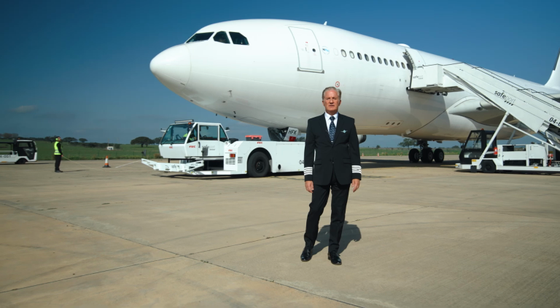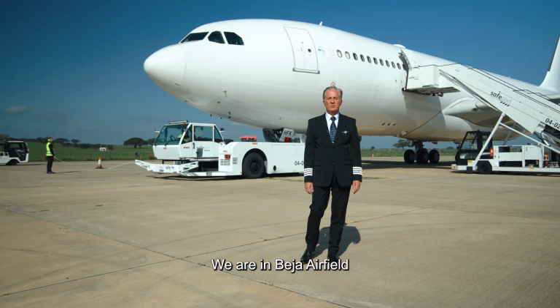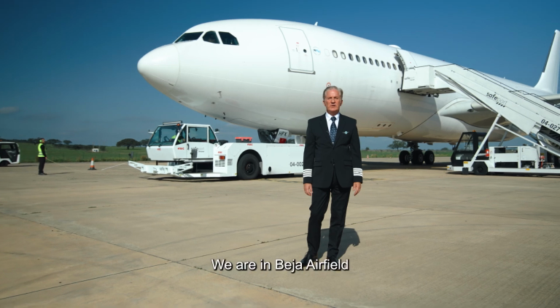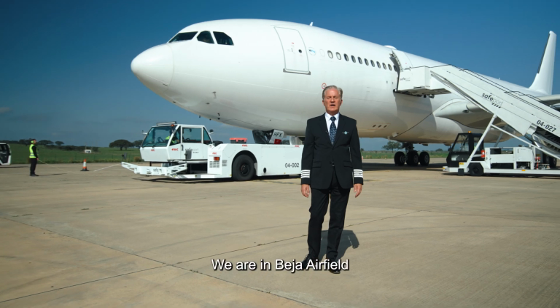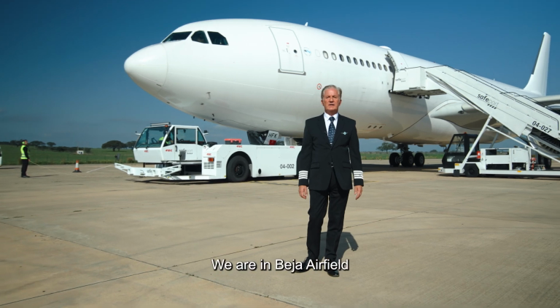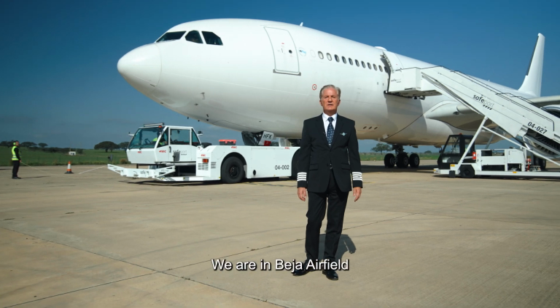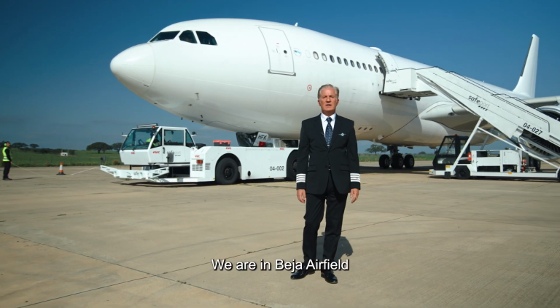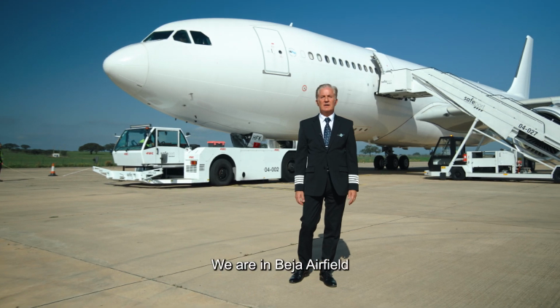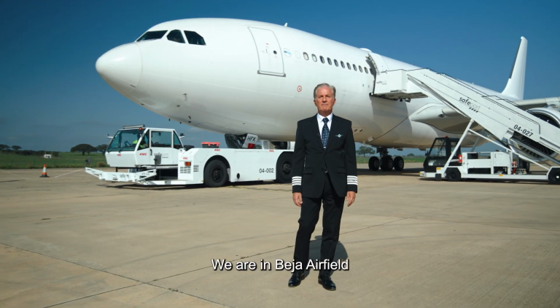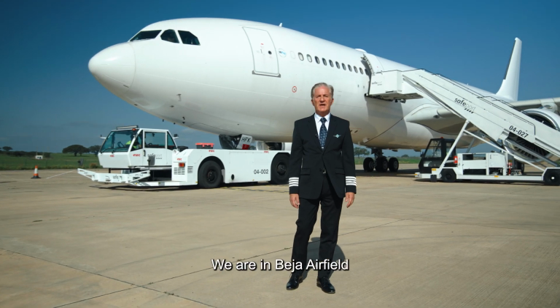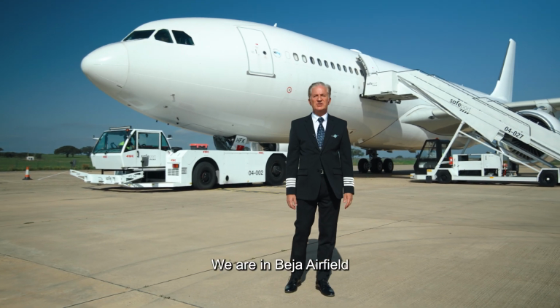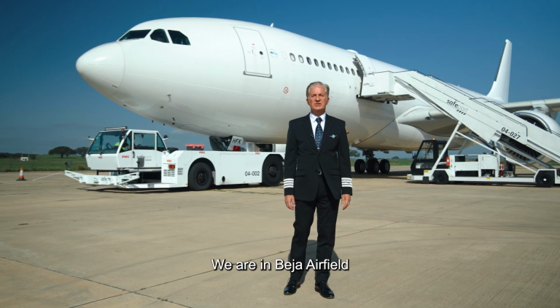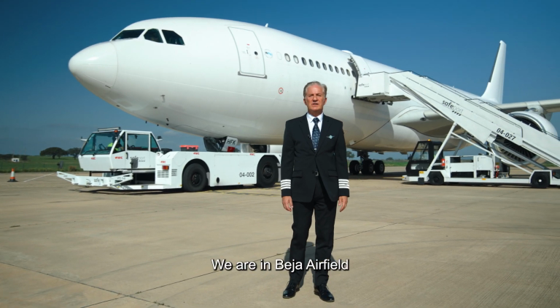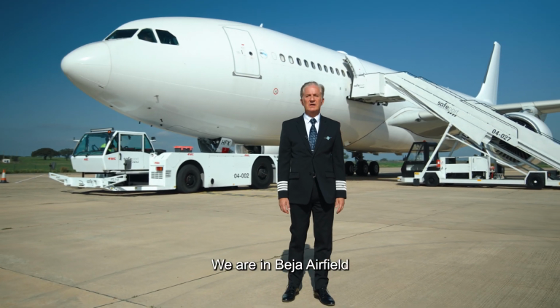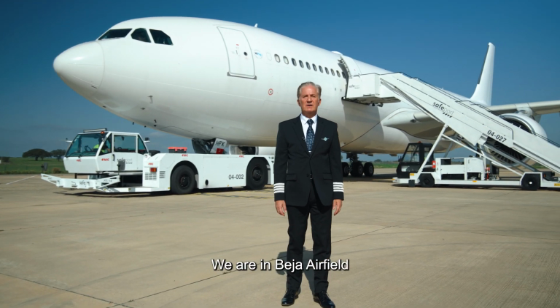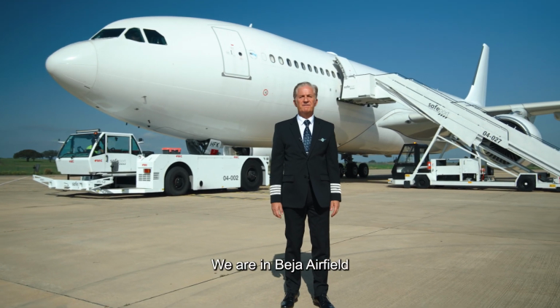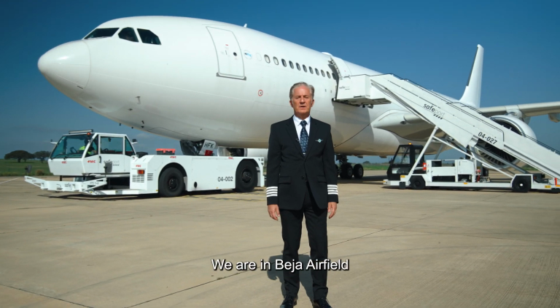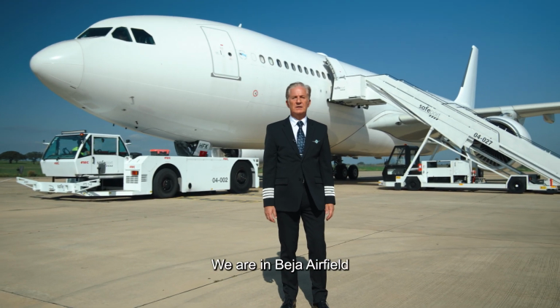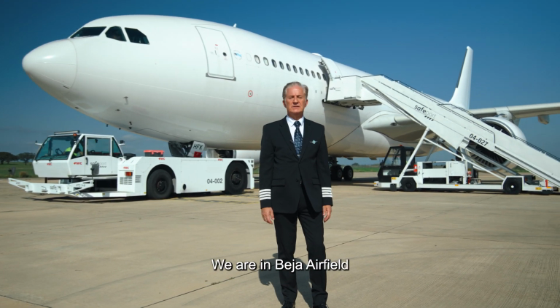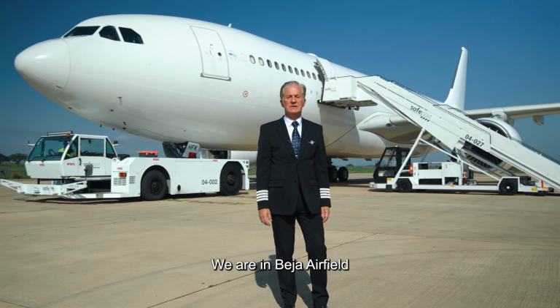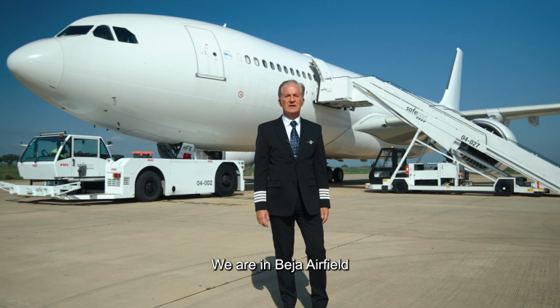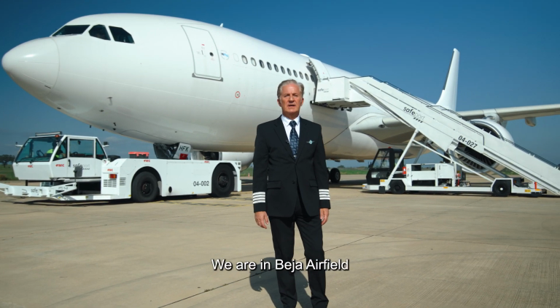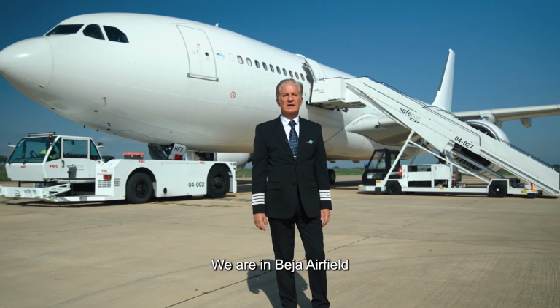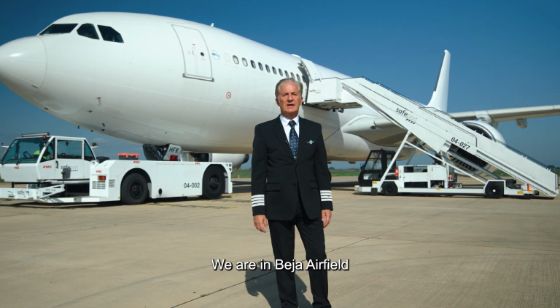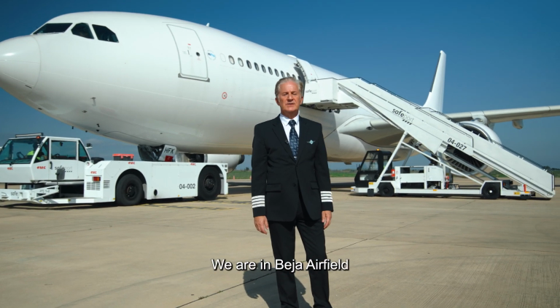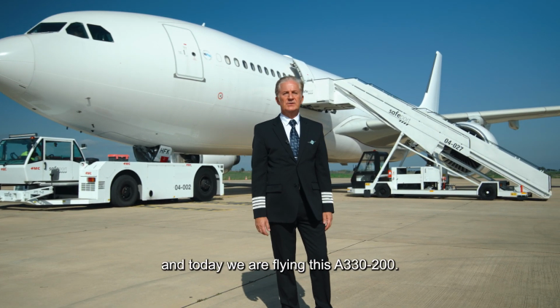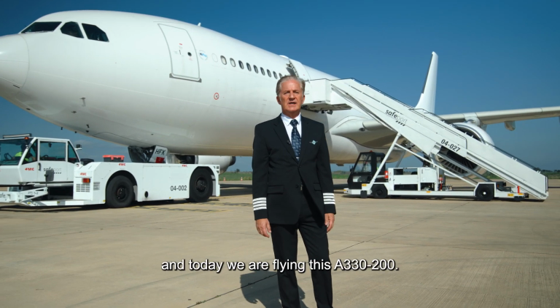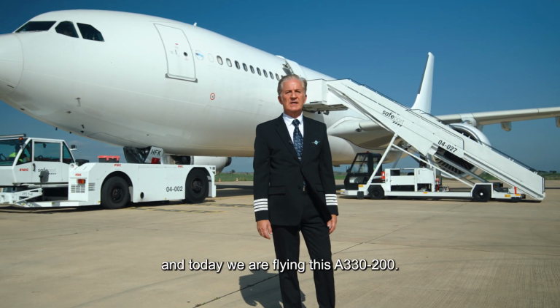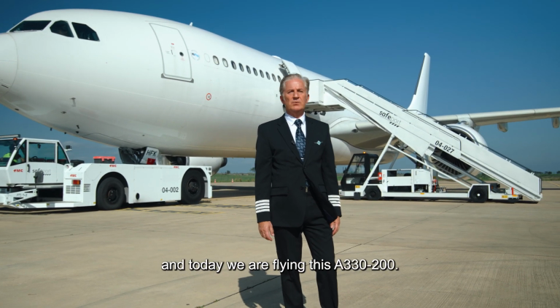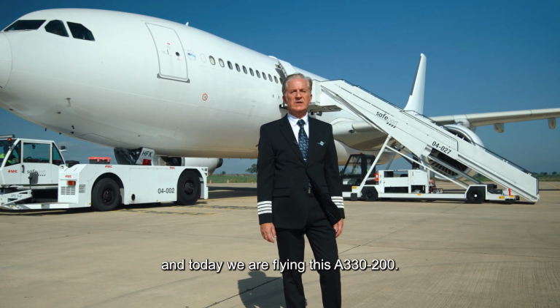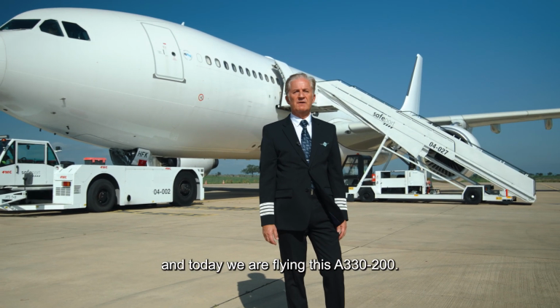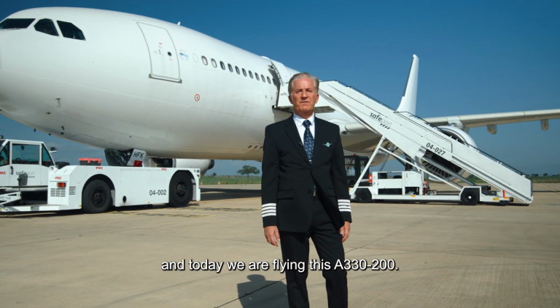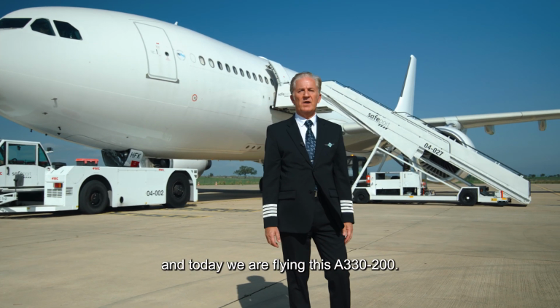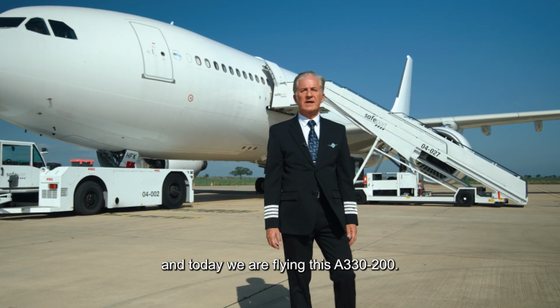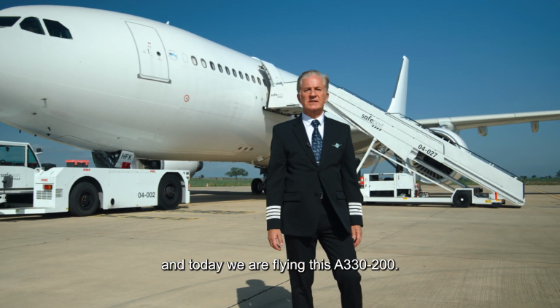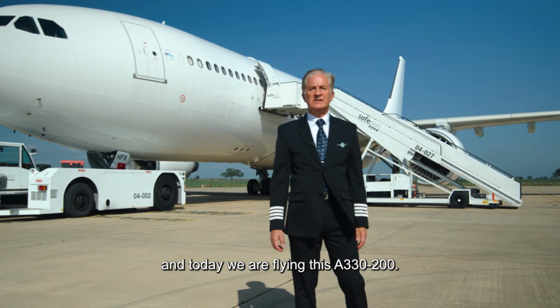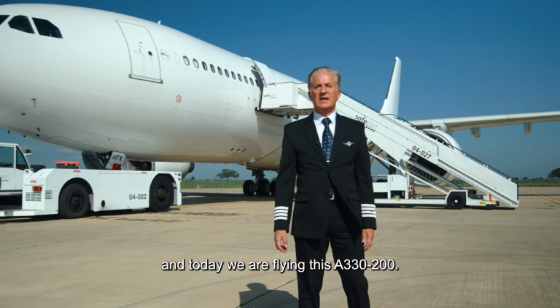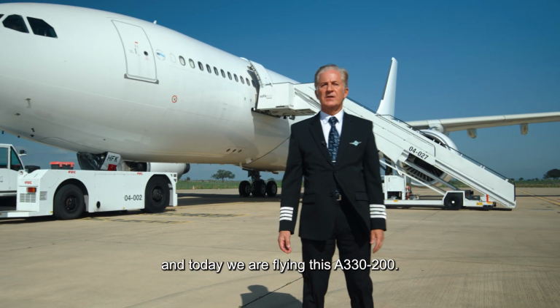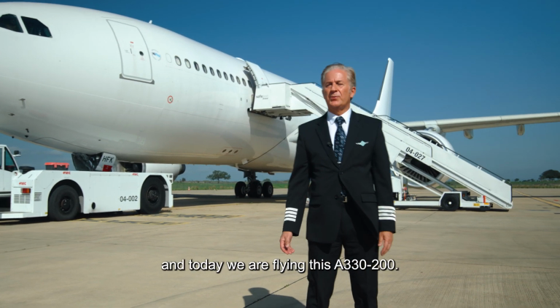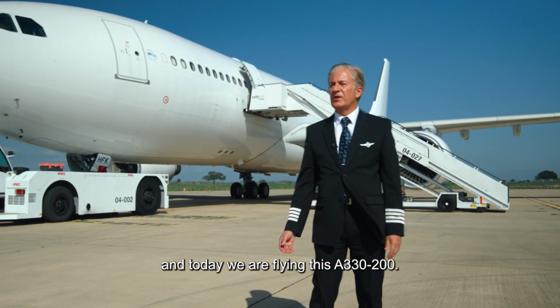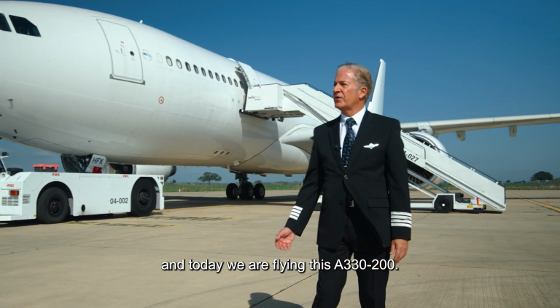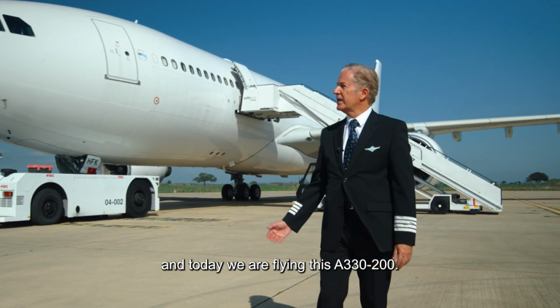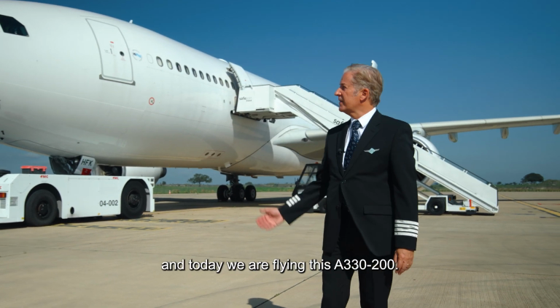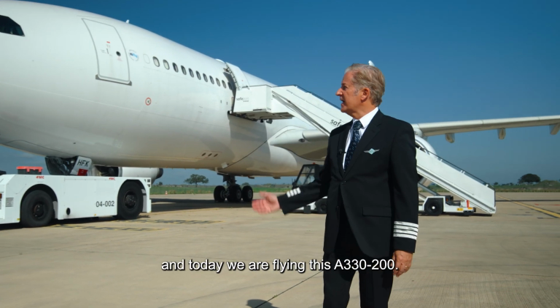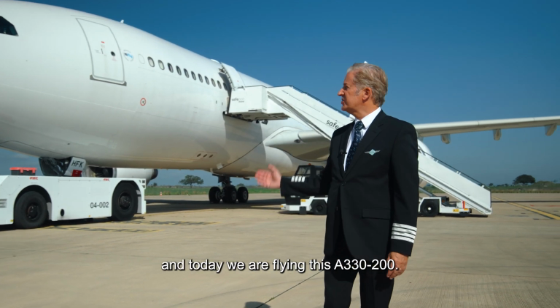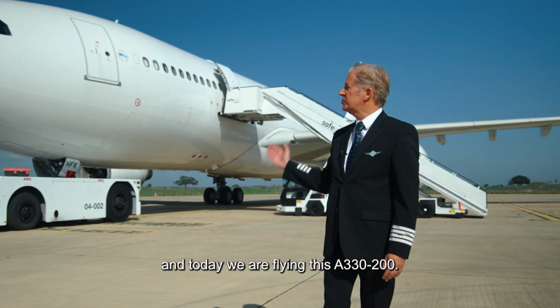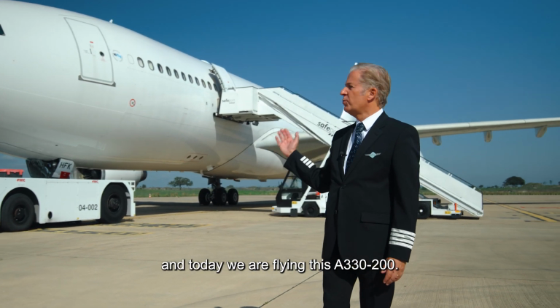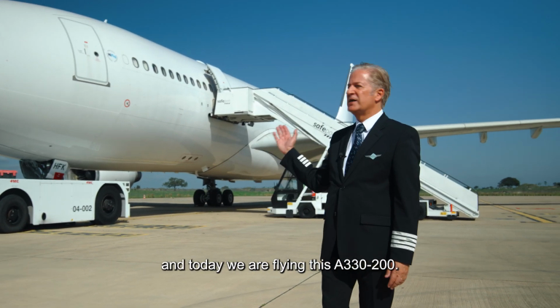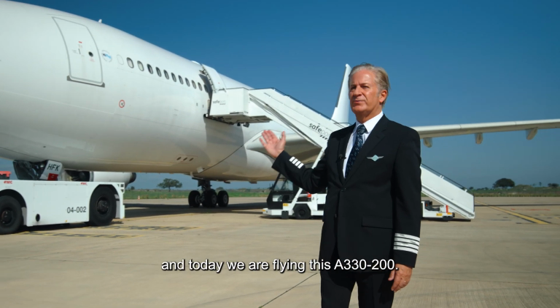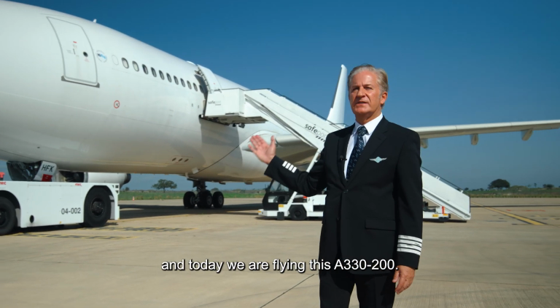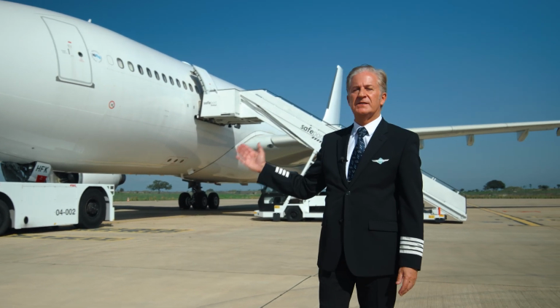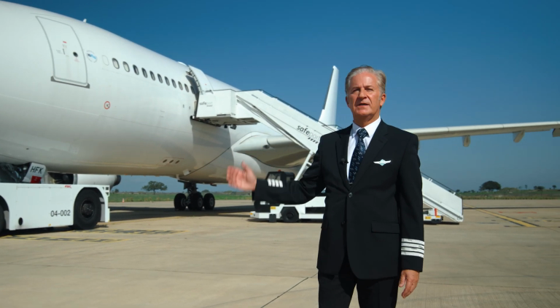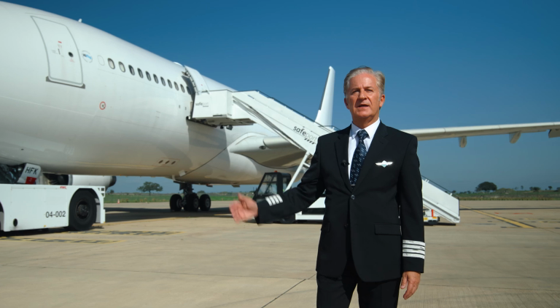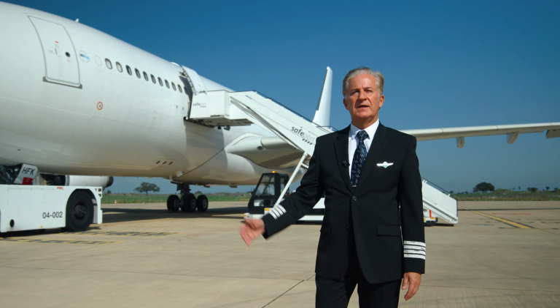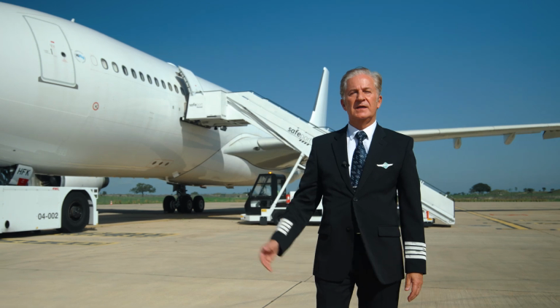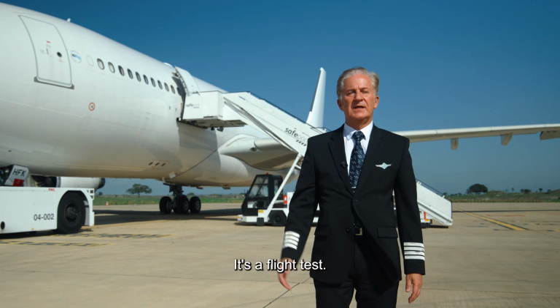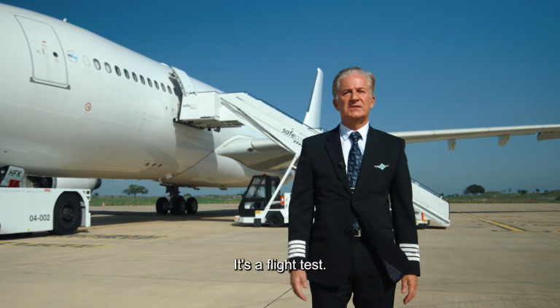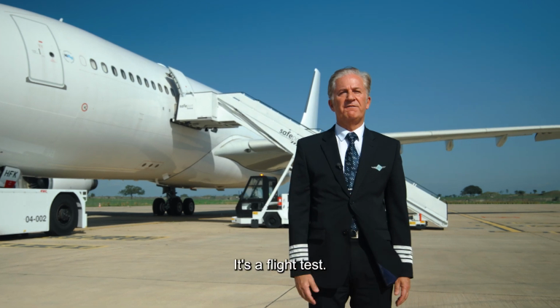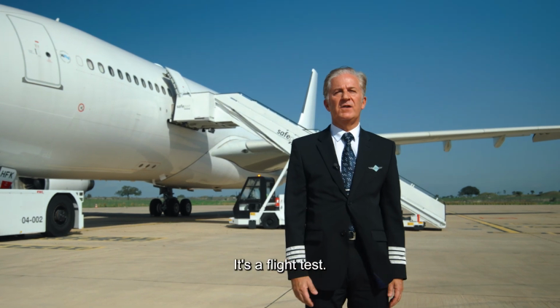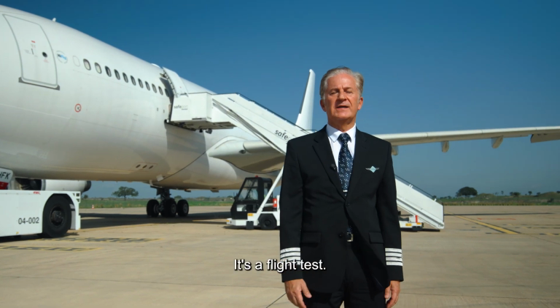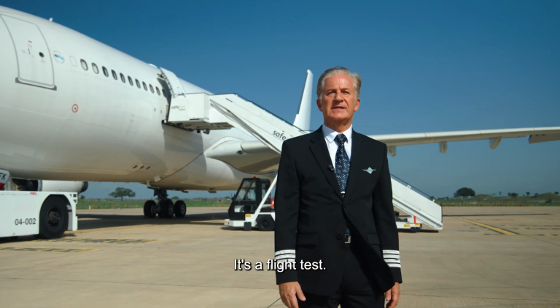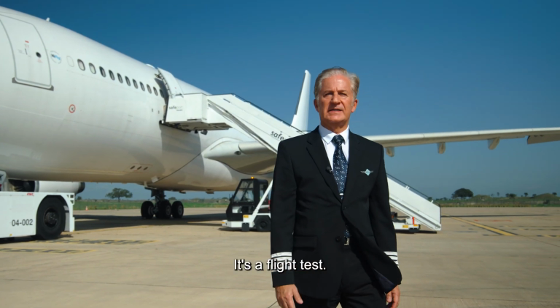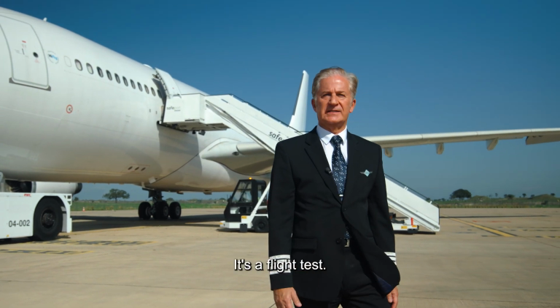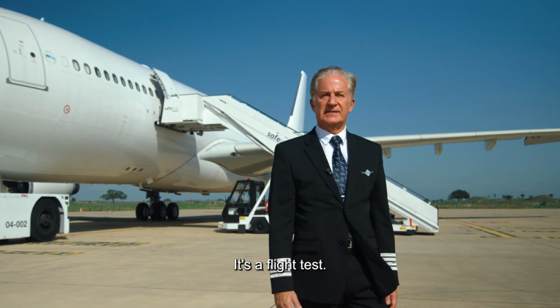We are in Berge Airfield and today we are flying this A330-200. It's a flight test.